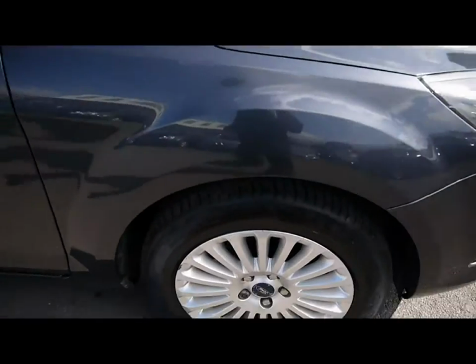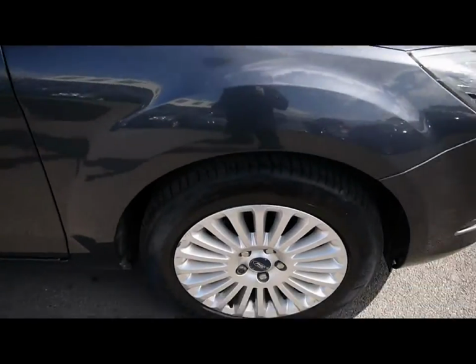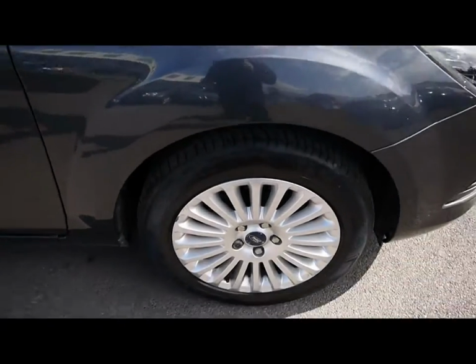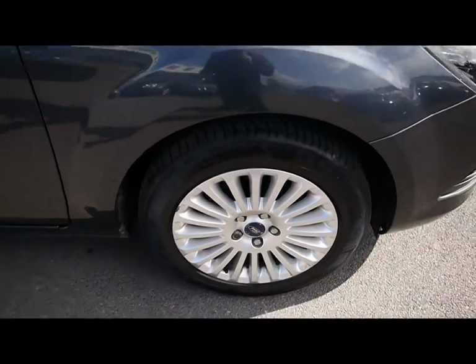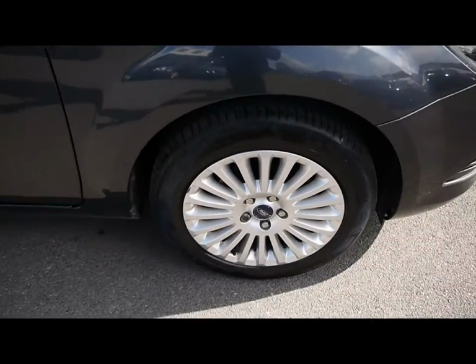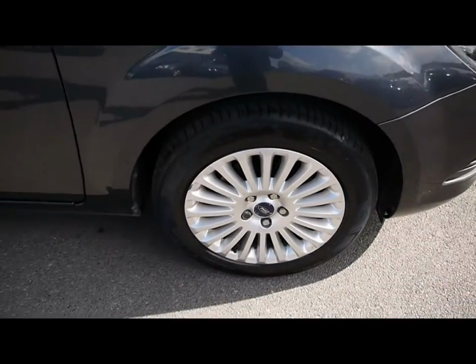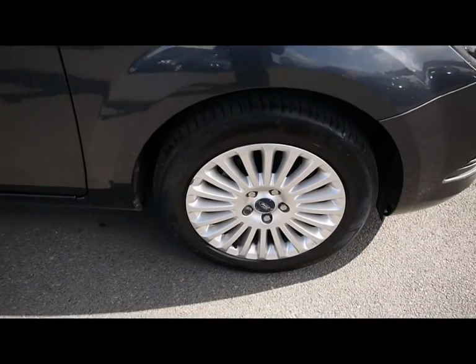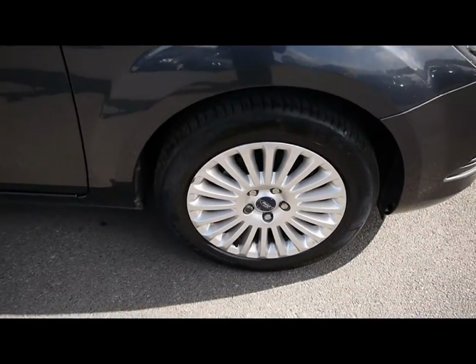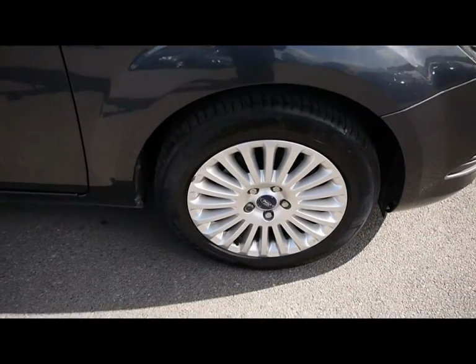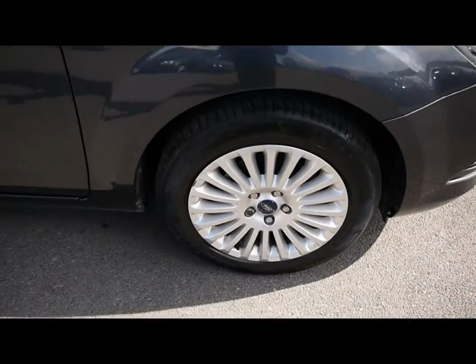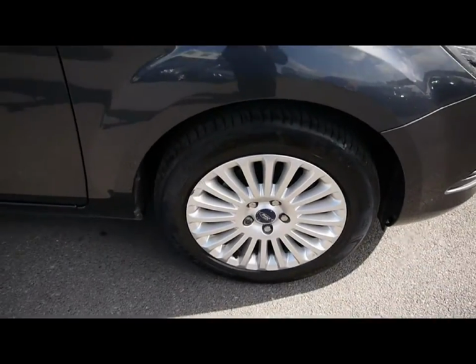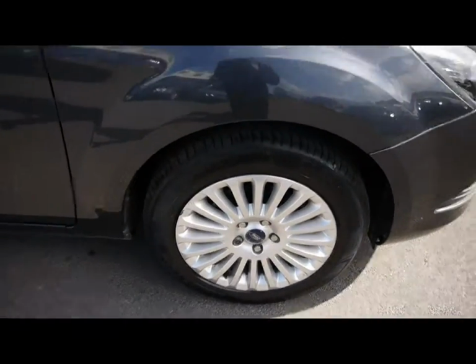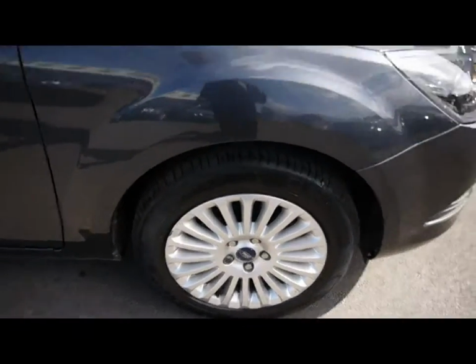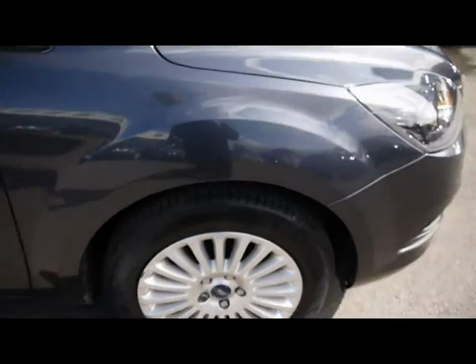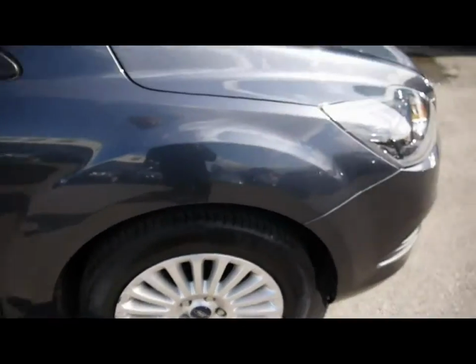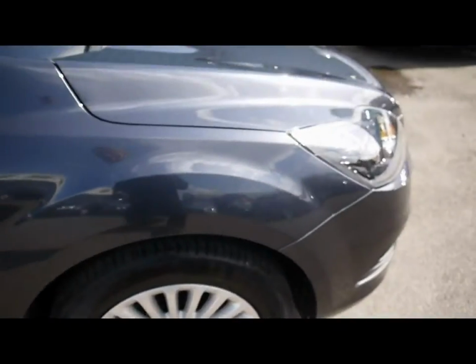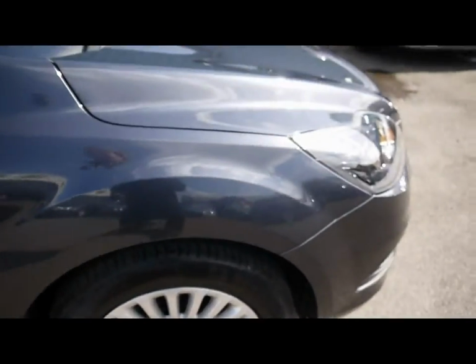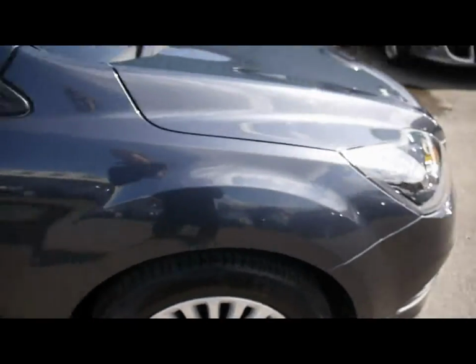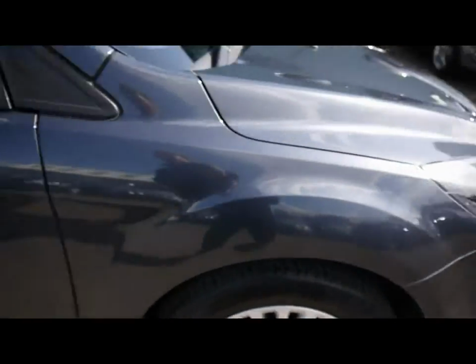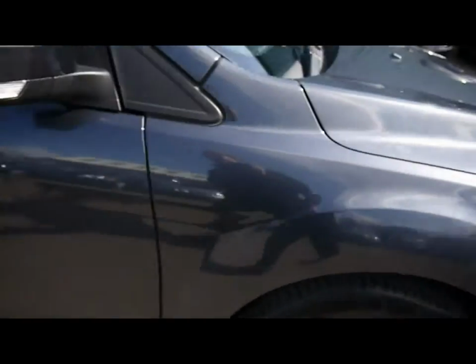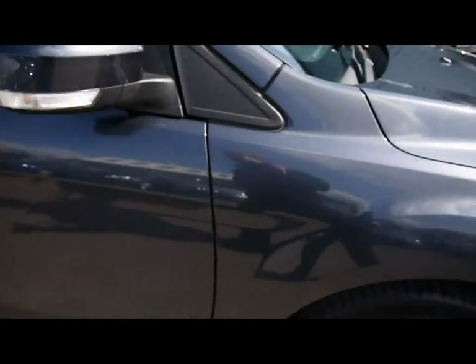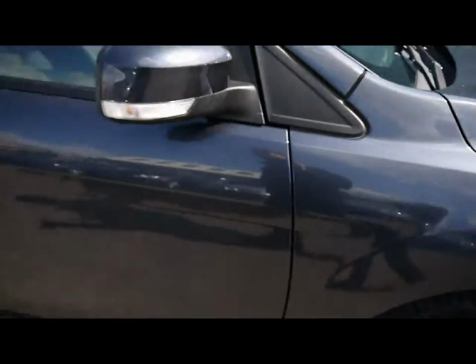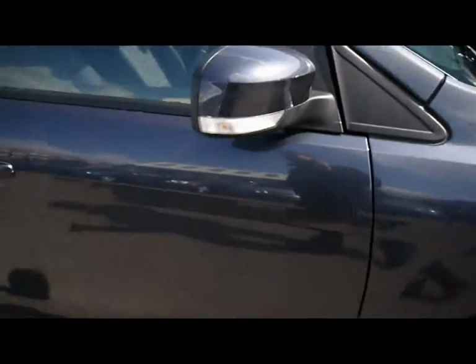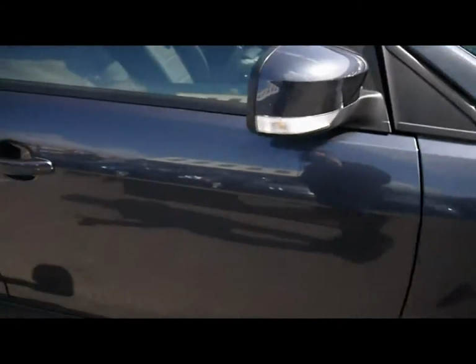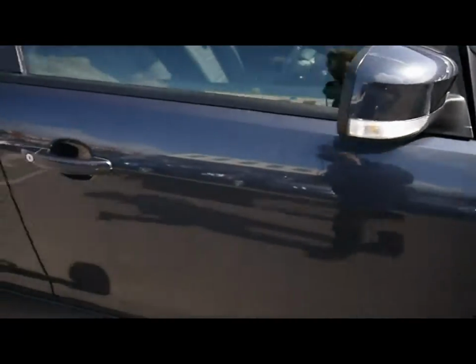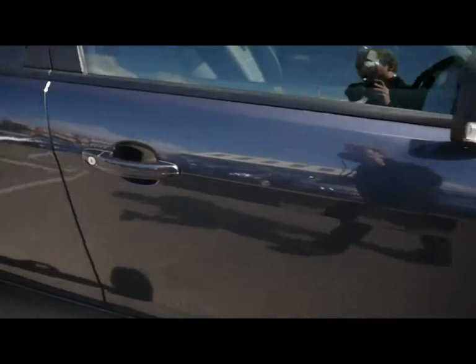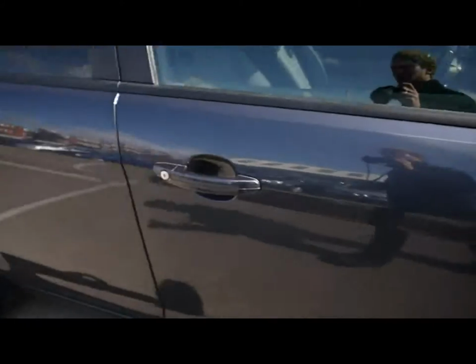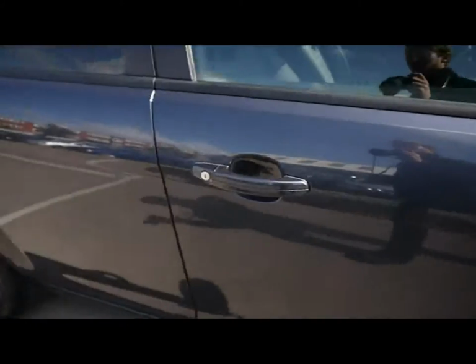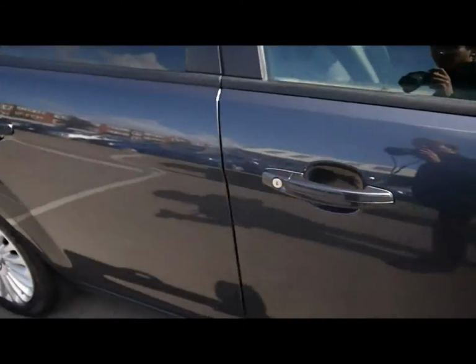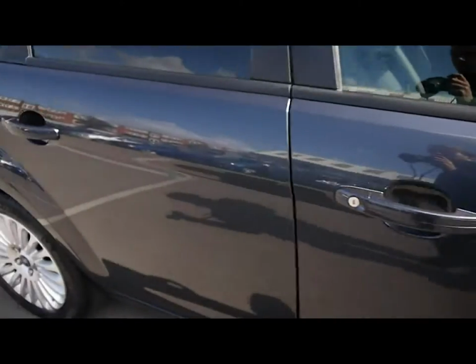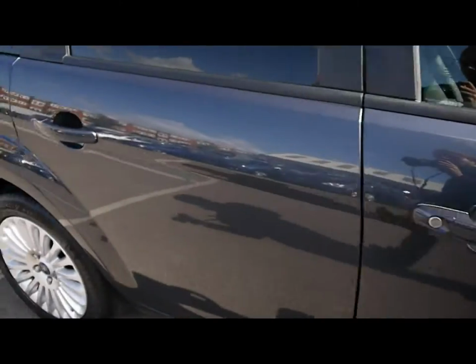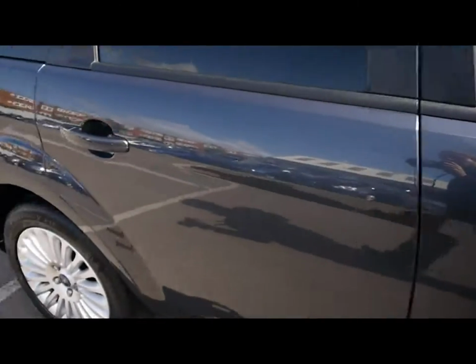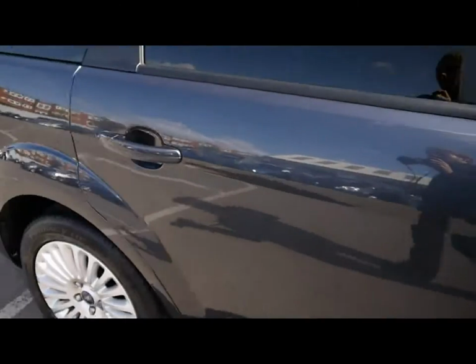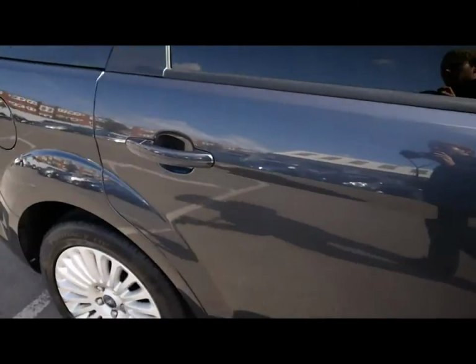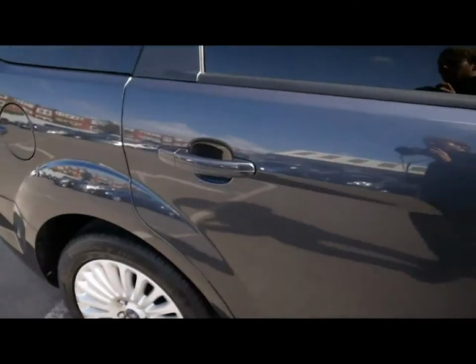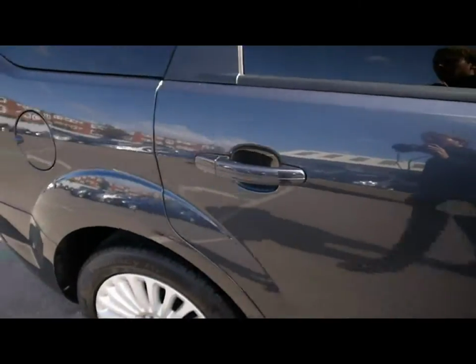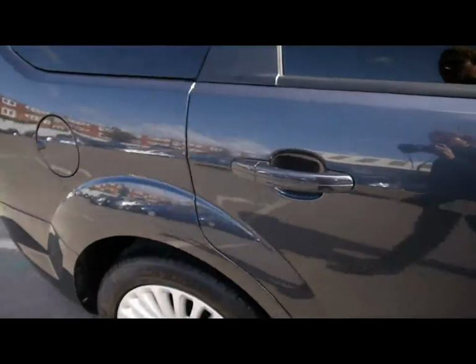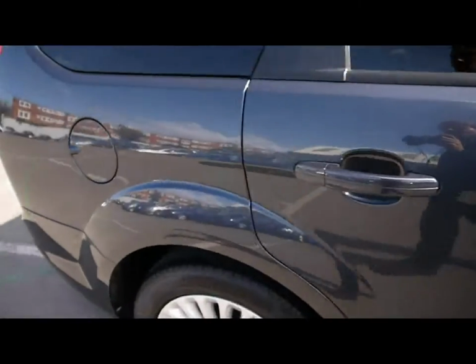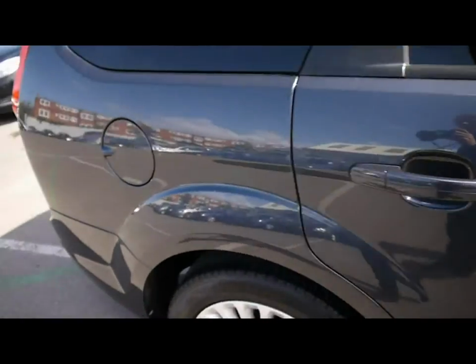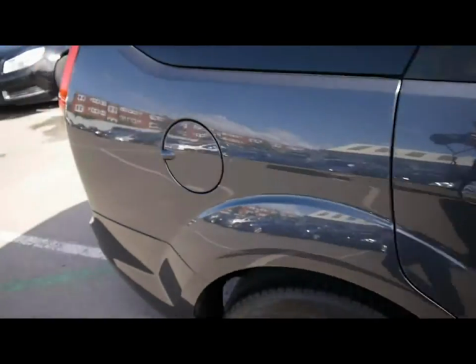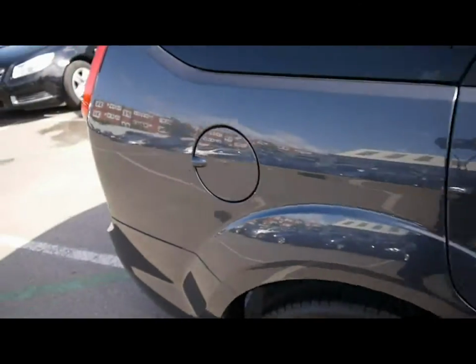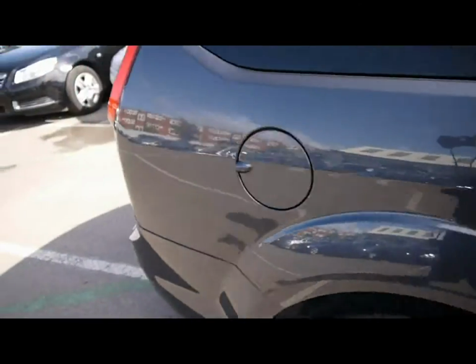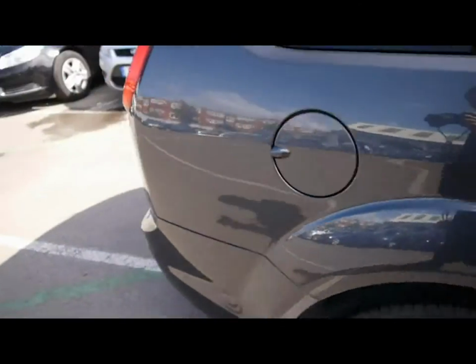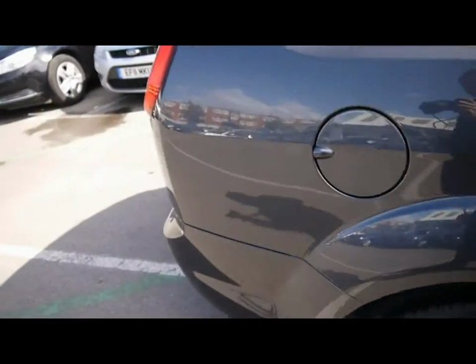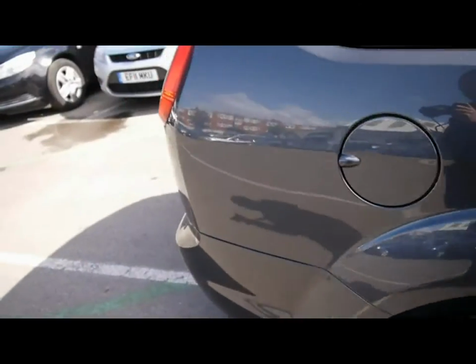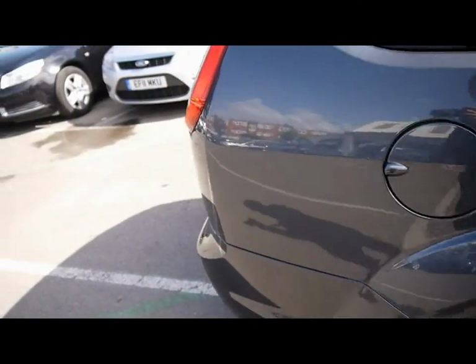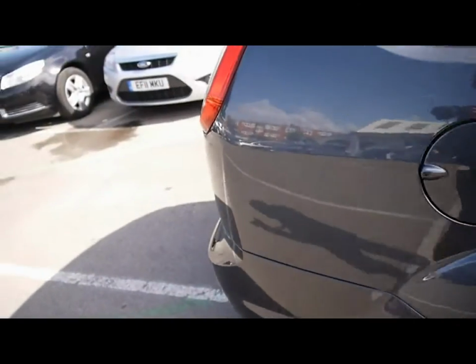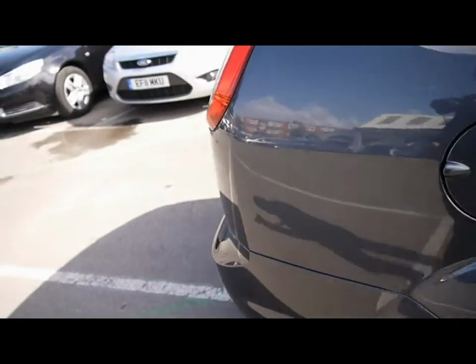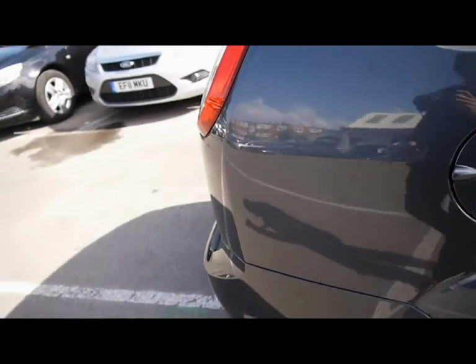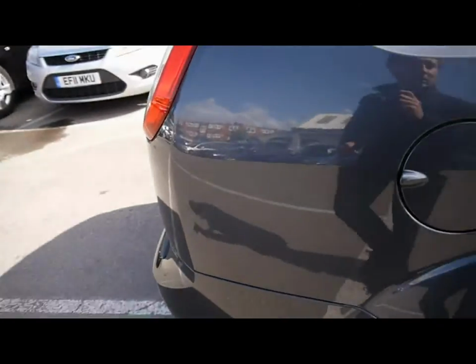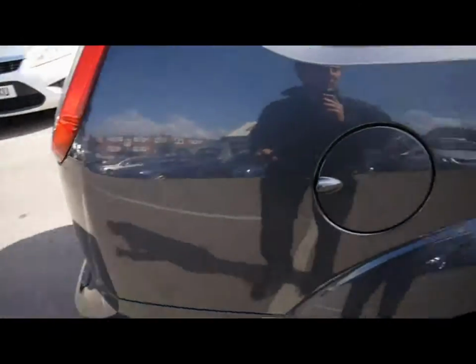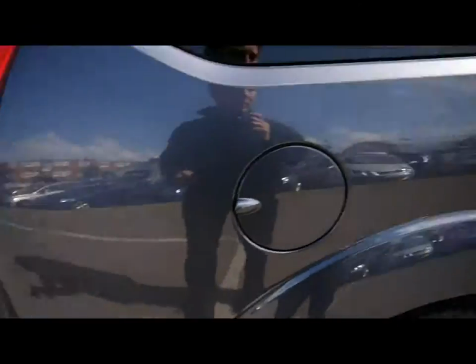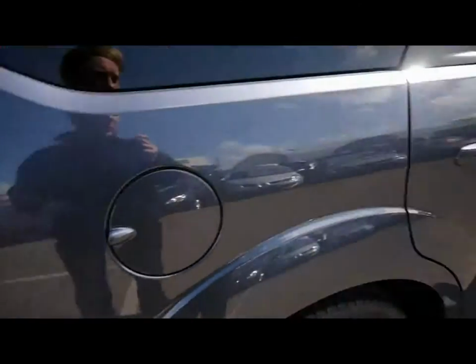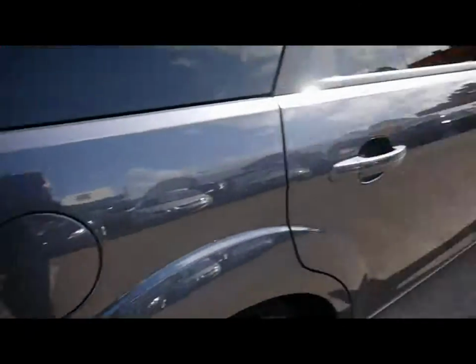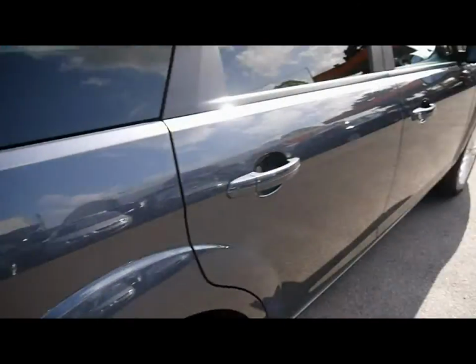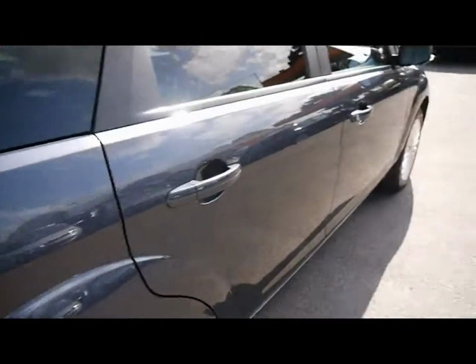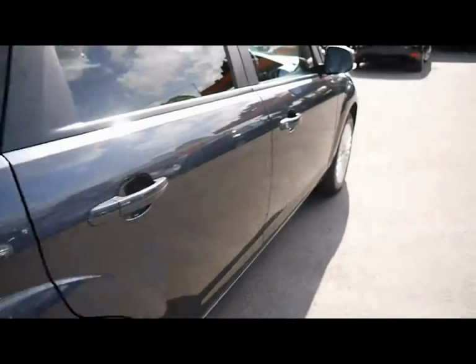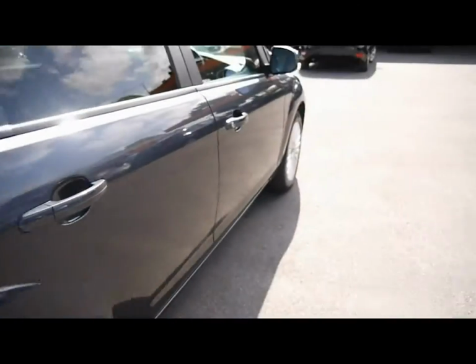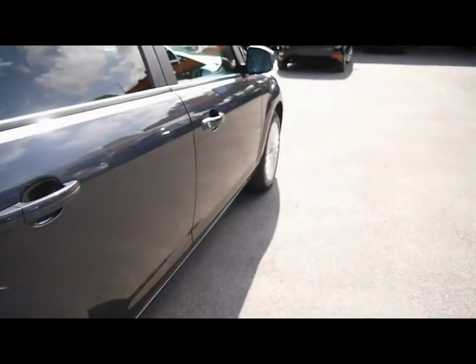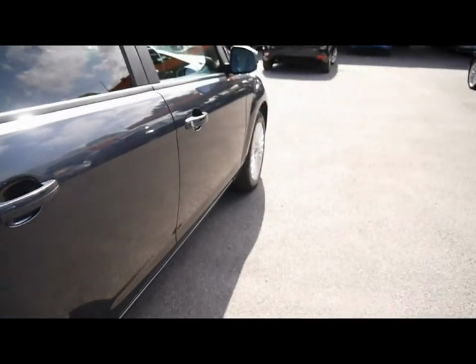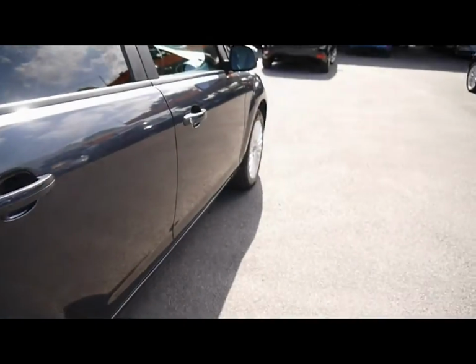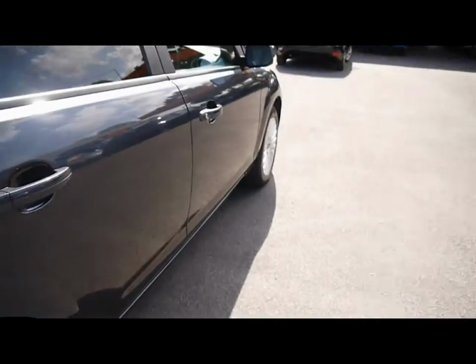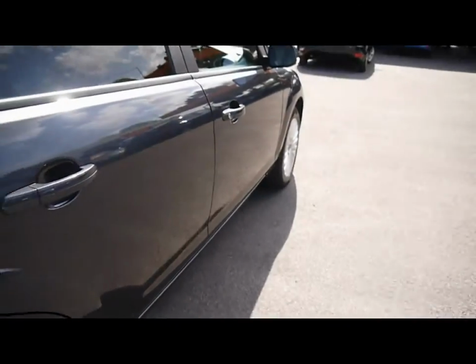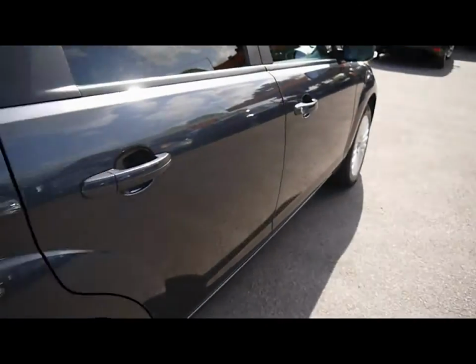Things like 16 inch alloy wheels, lovely condition bodywork.